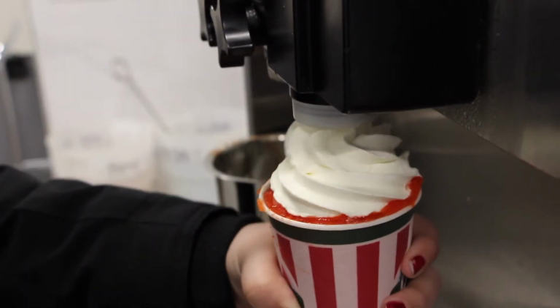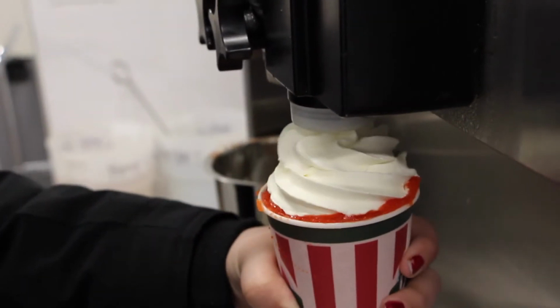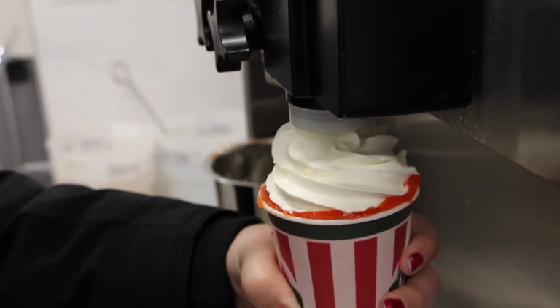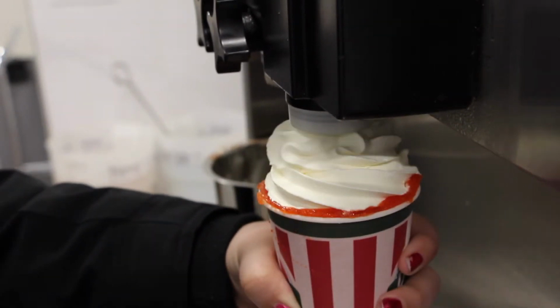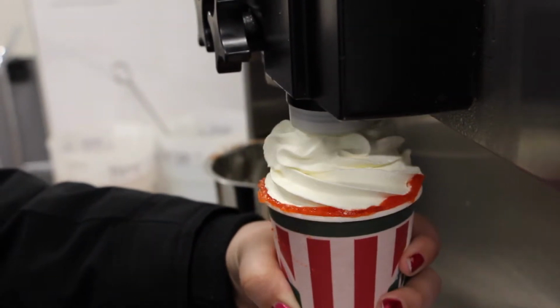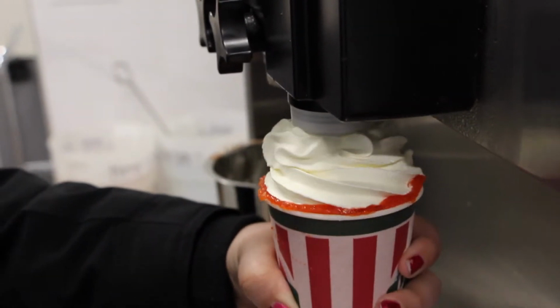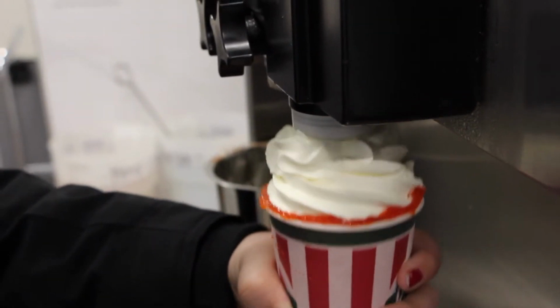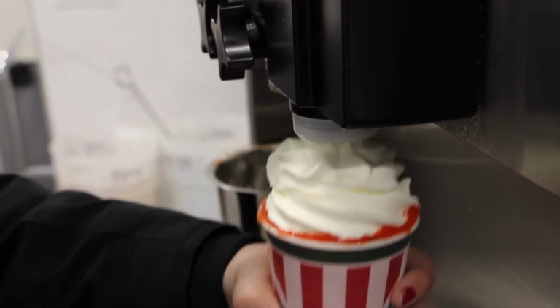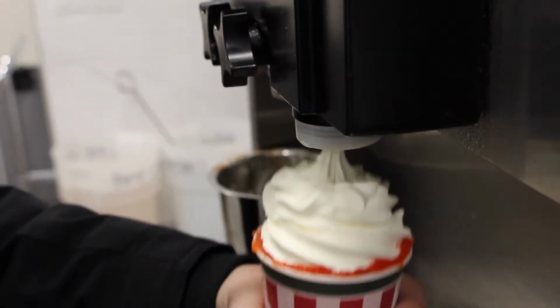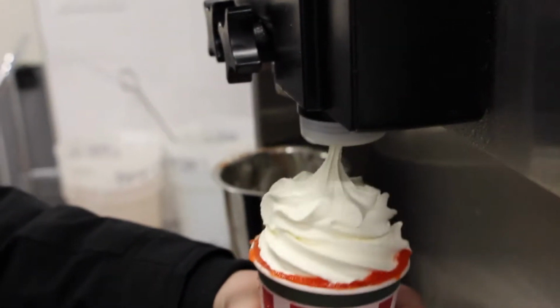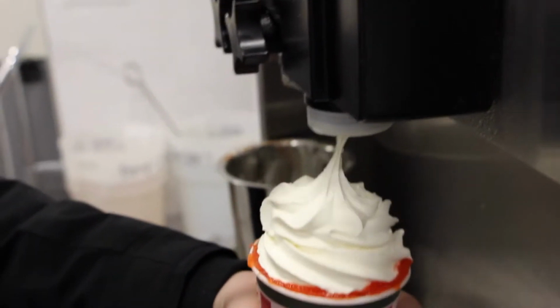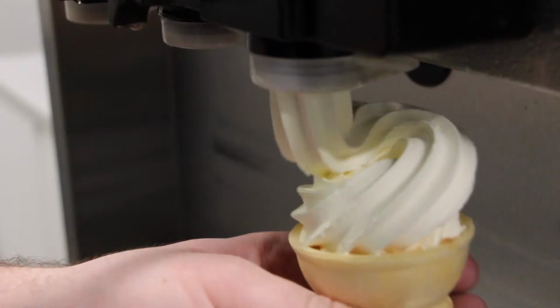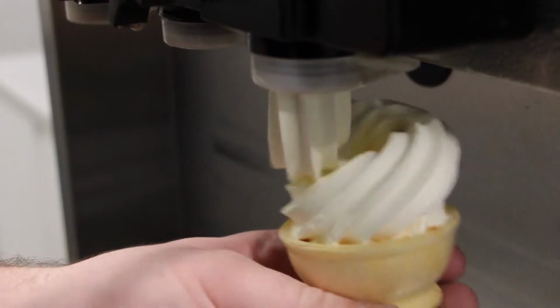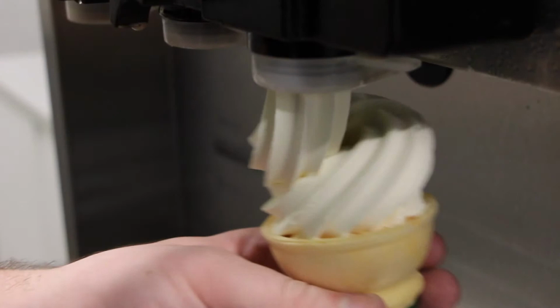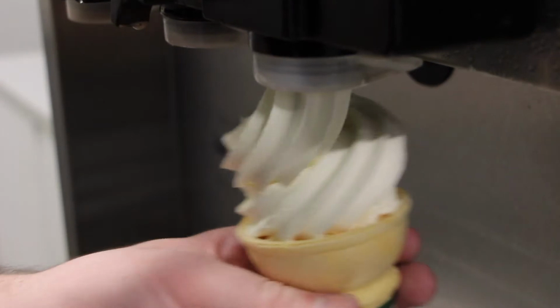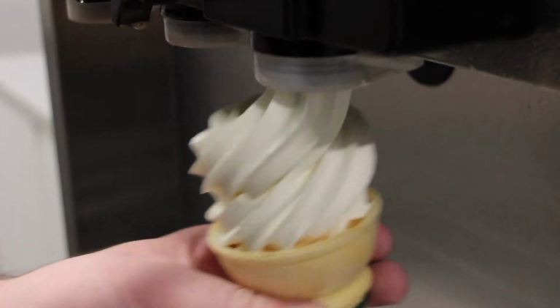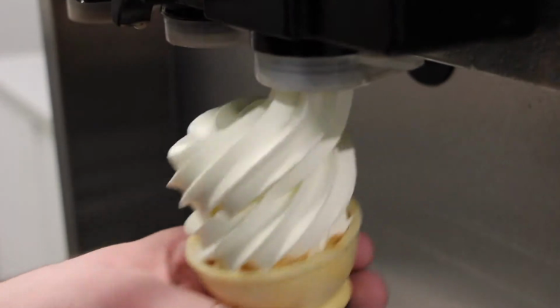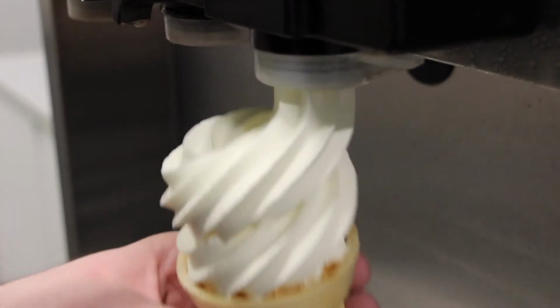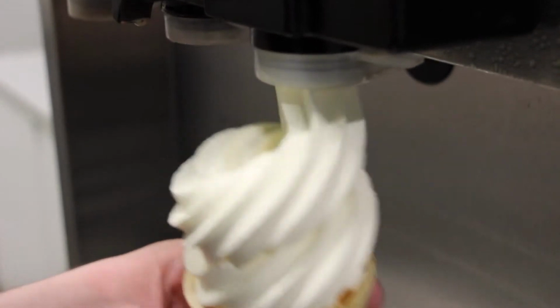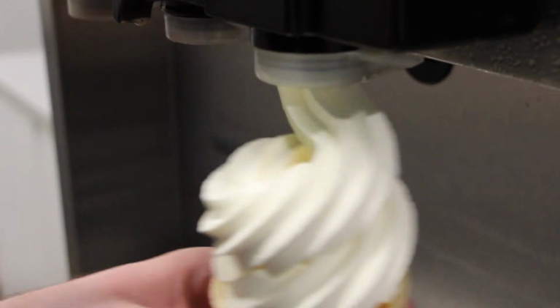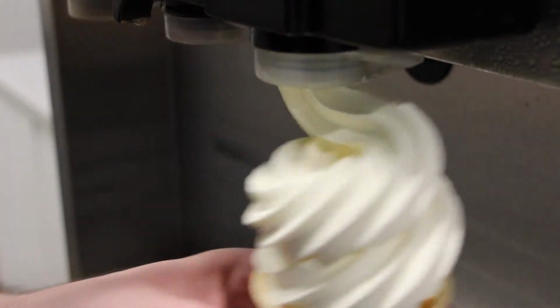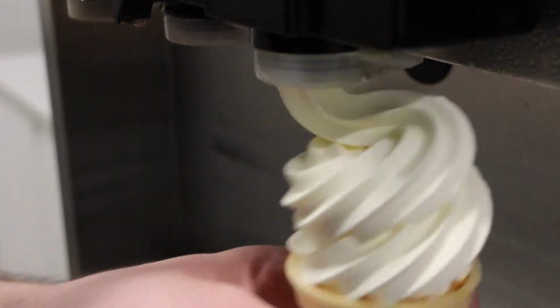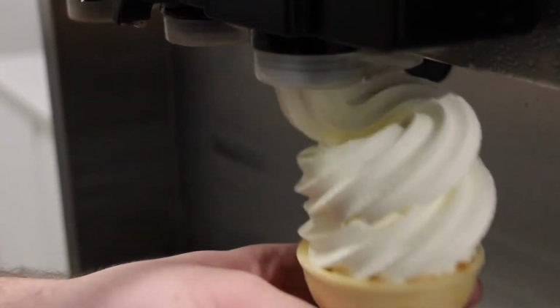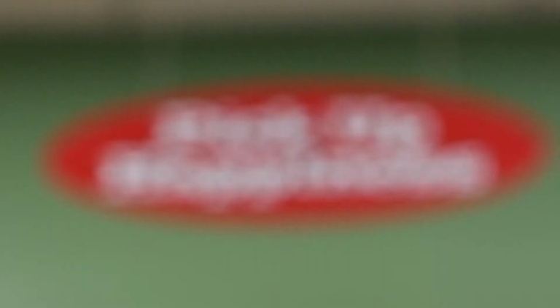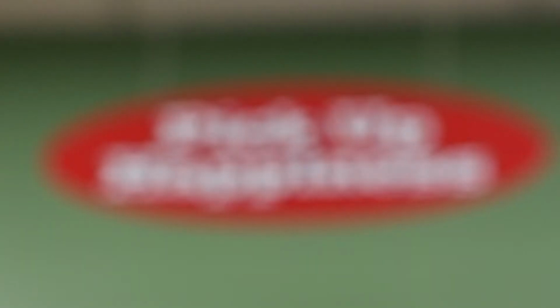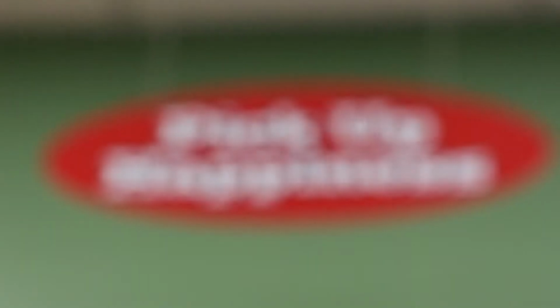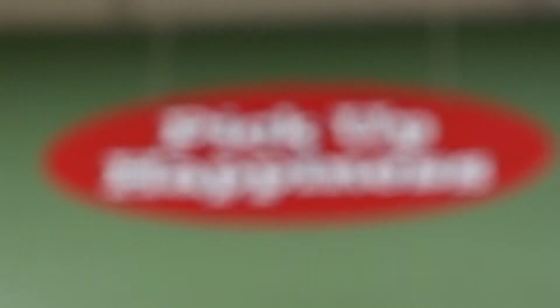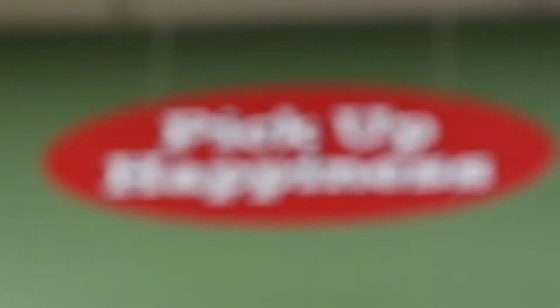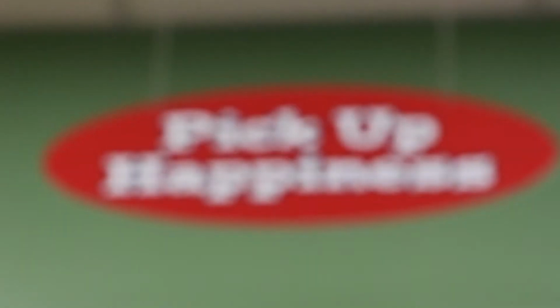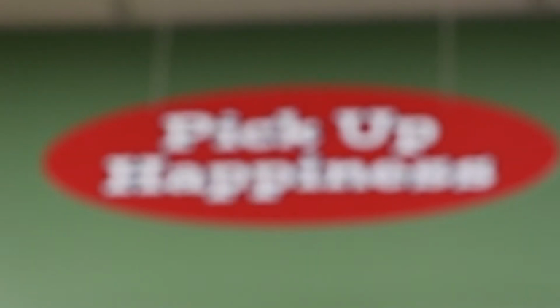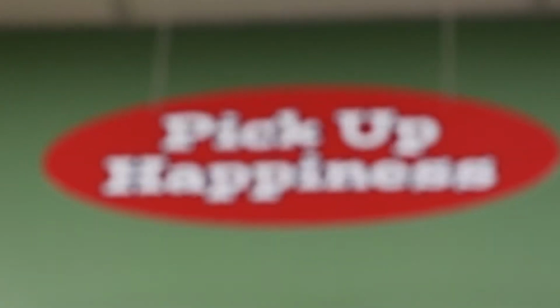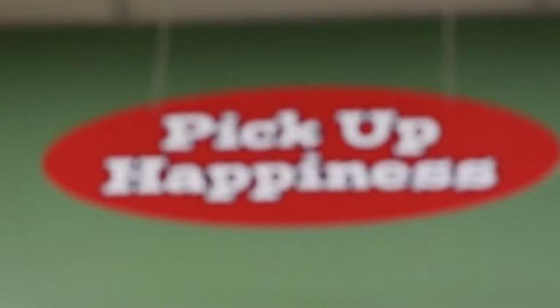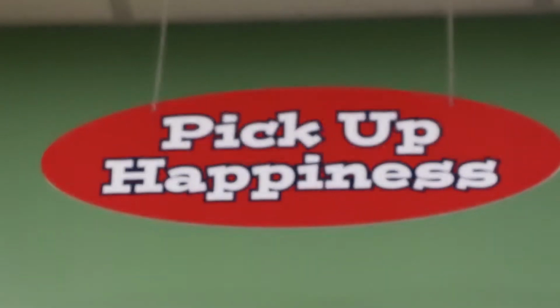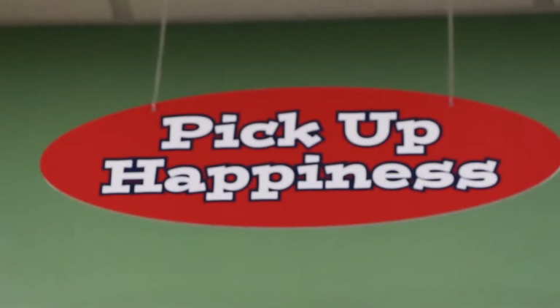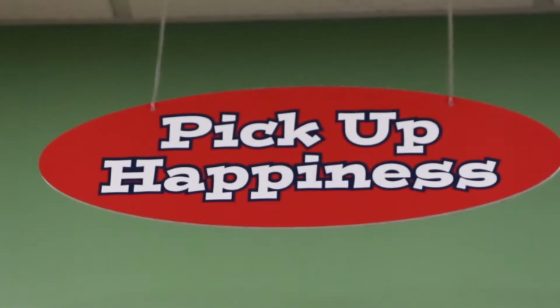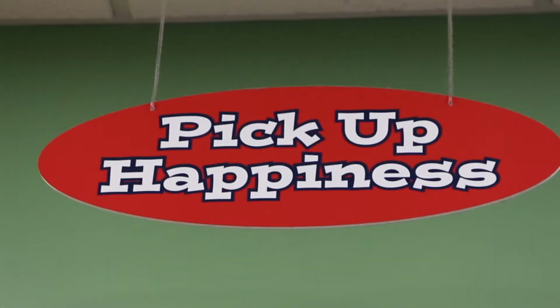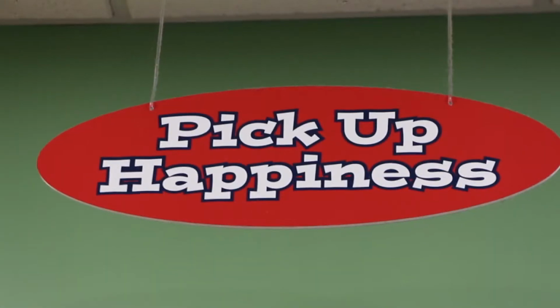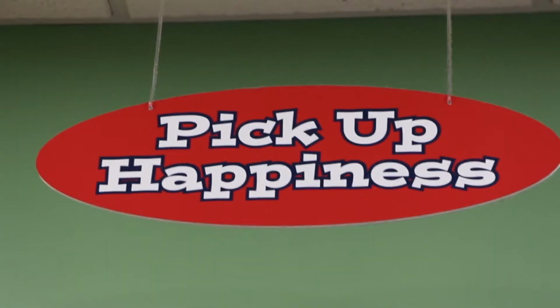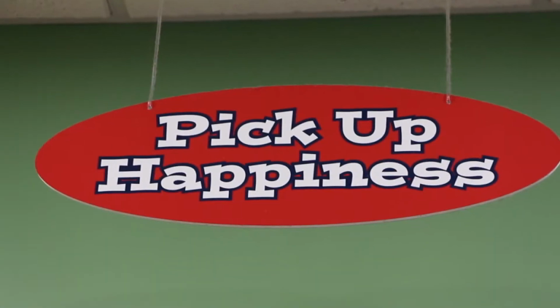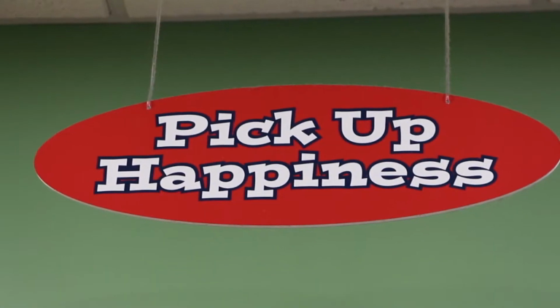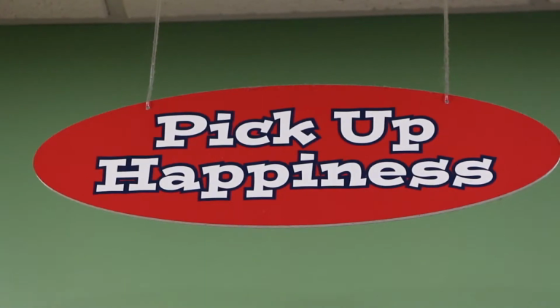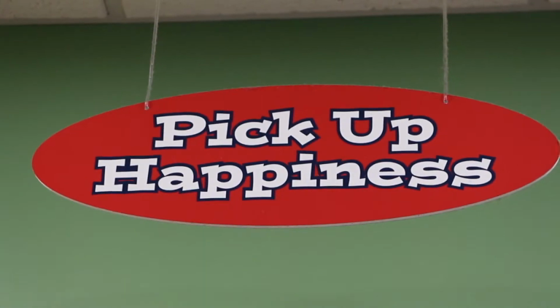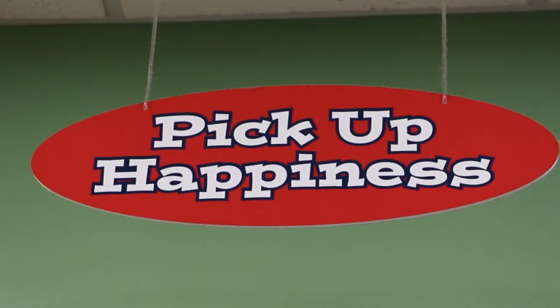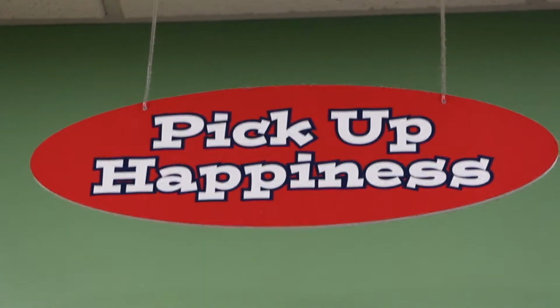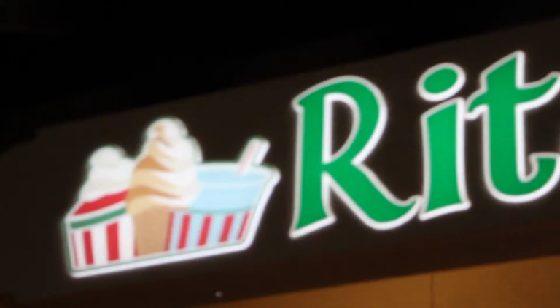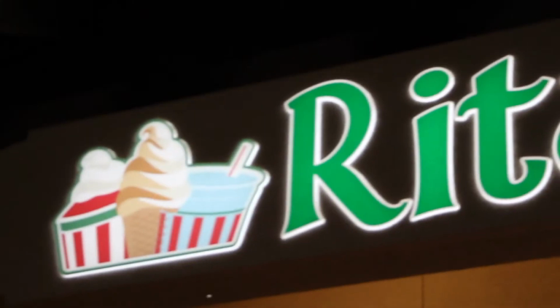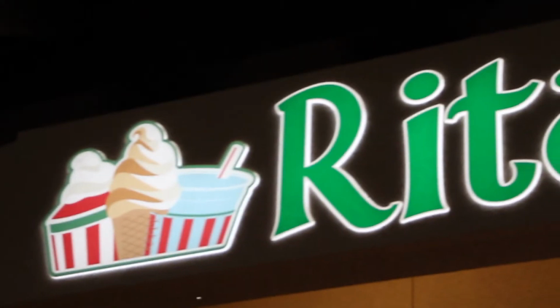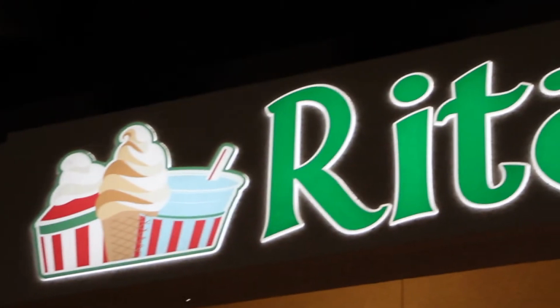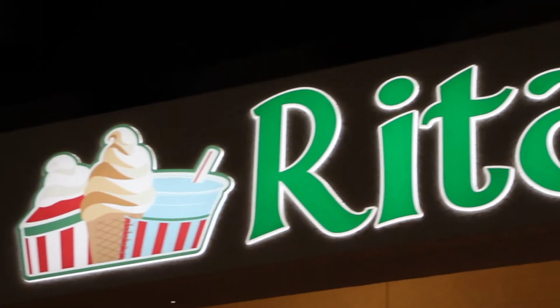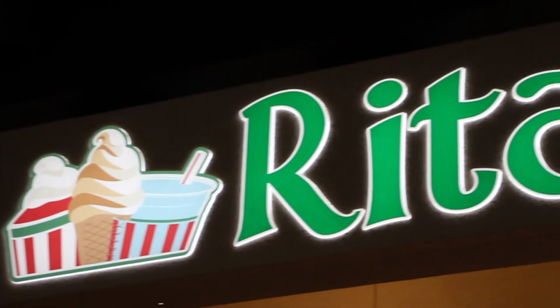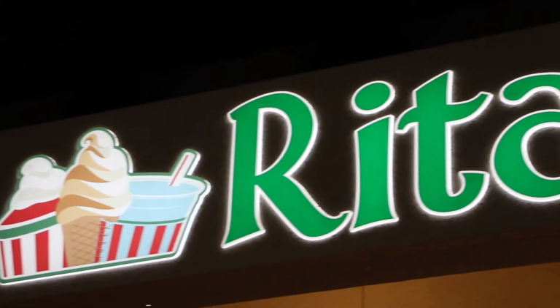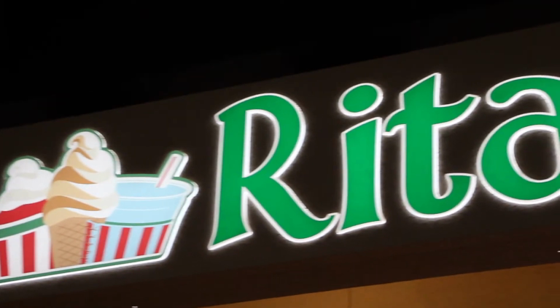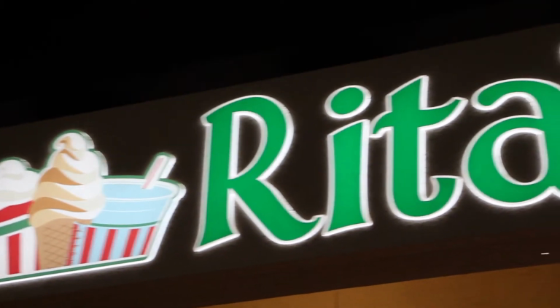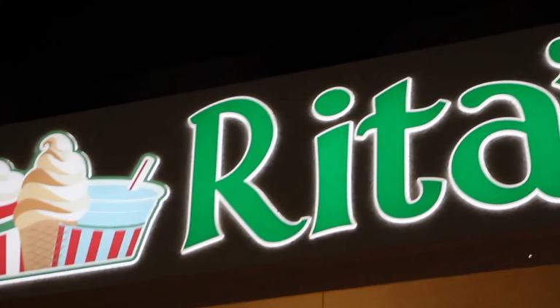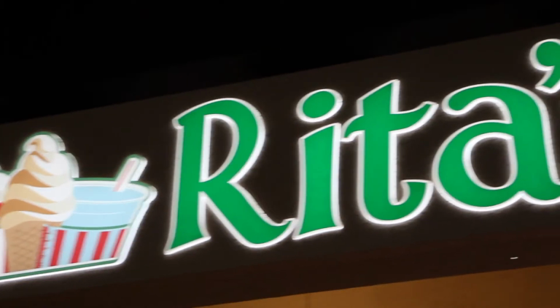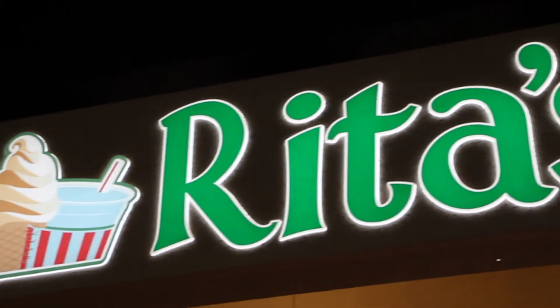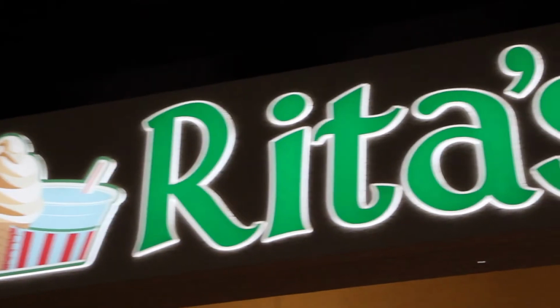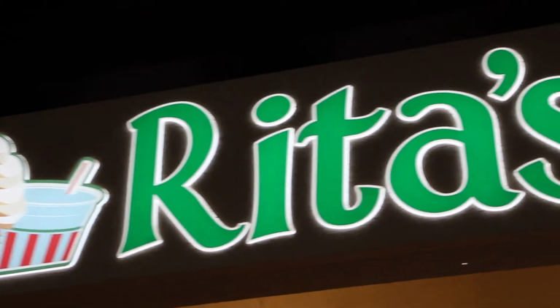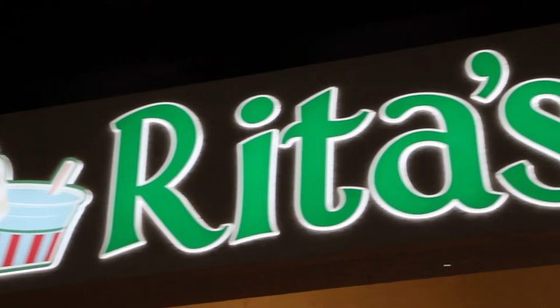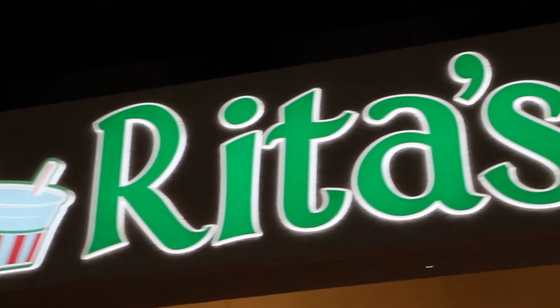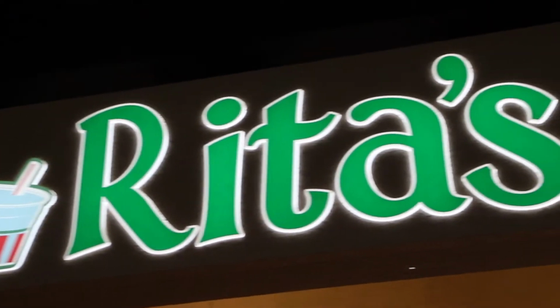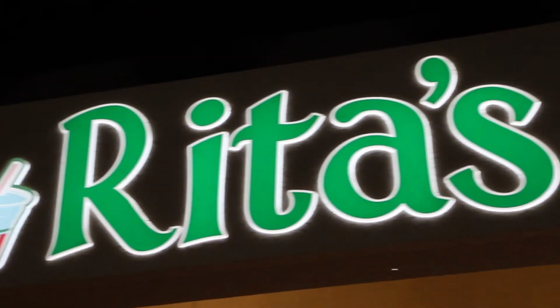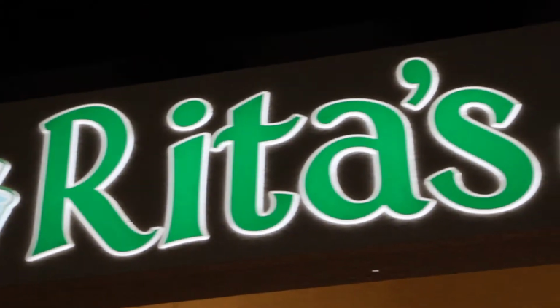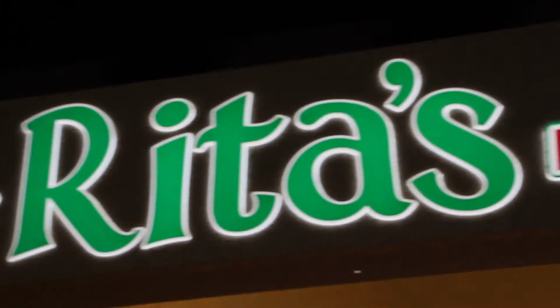For any events such as birthdays, weddings, or family get-togethers, we cater. Rita's is your one-stop shop for the best treats around.